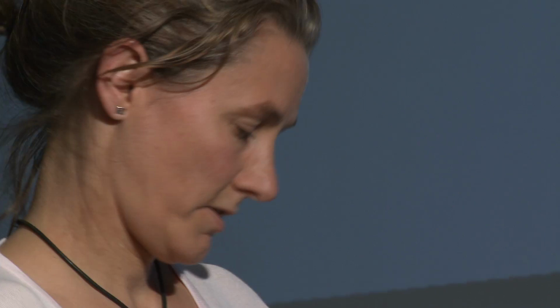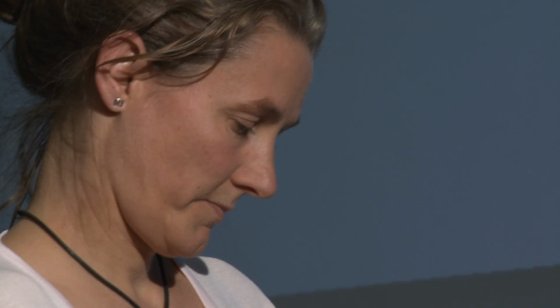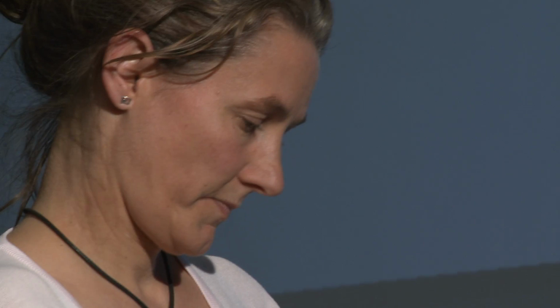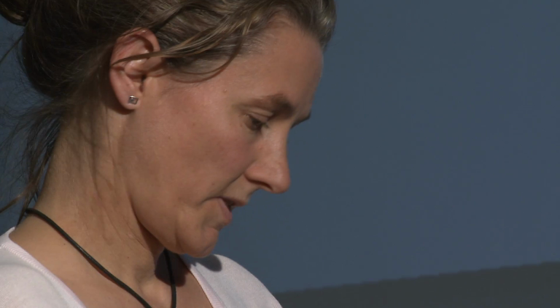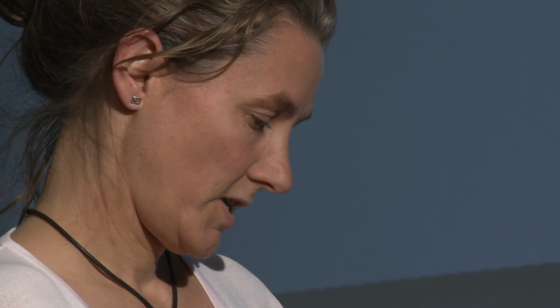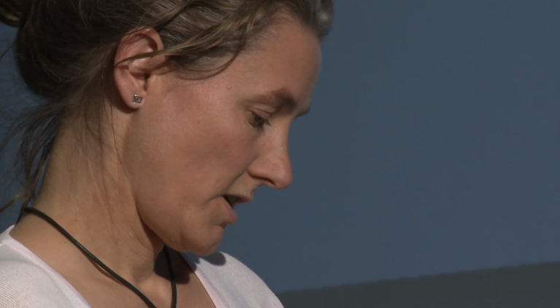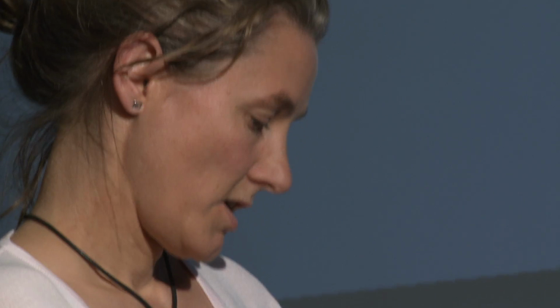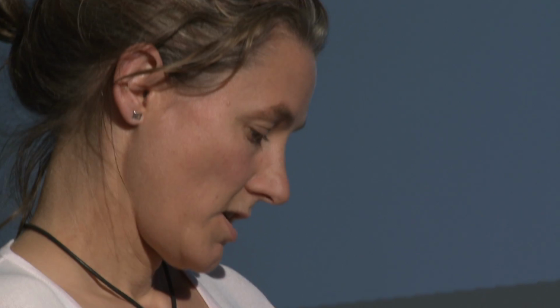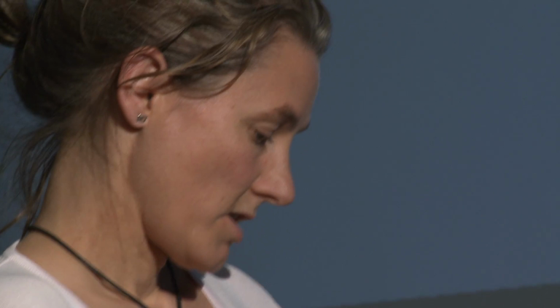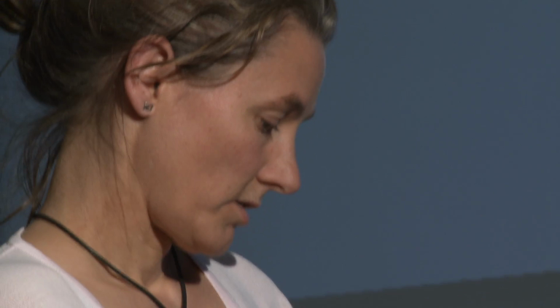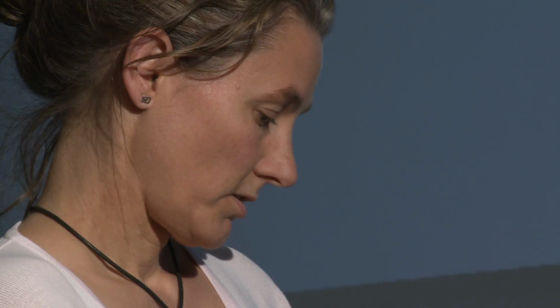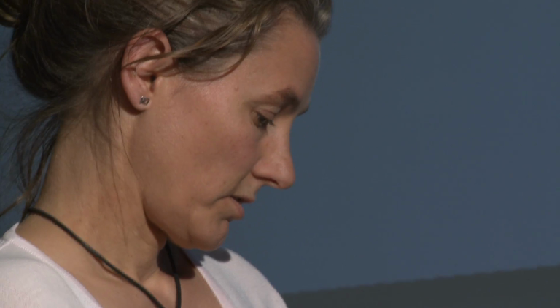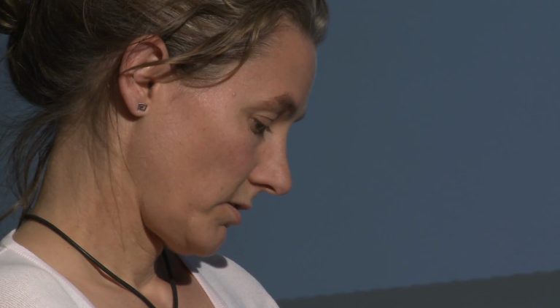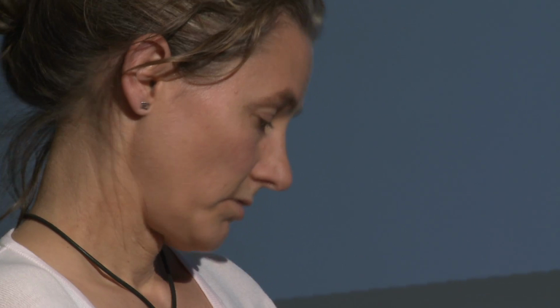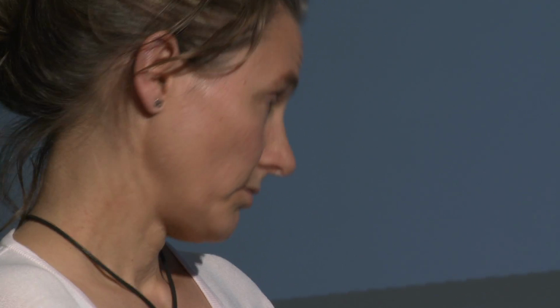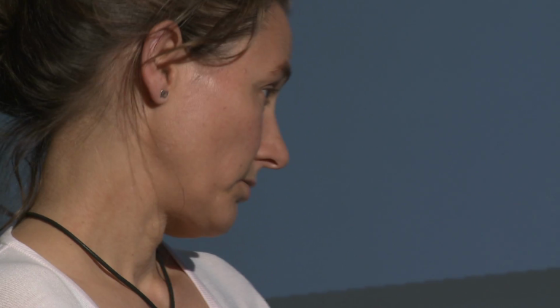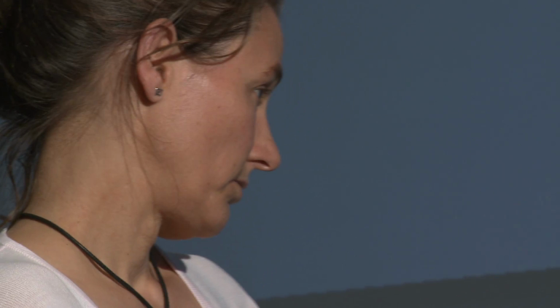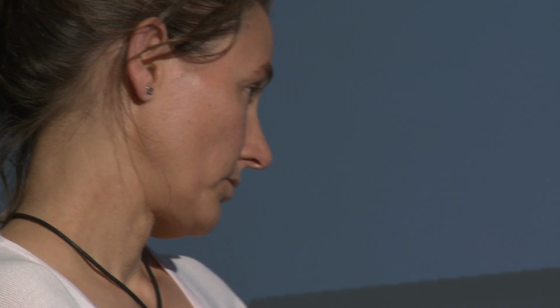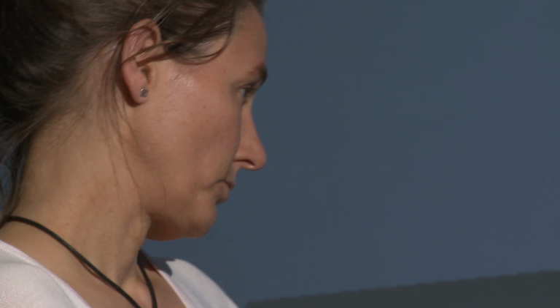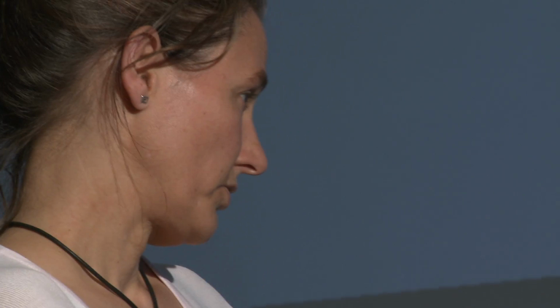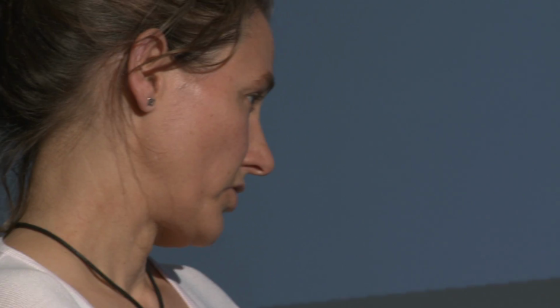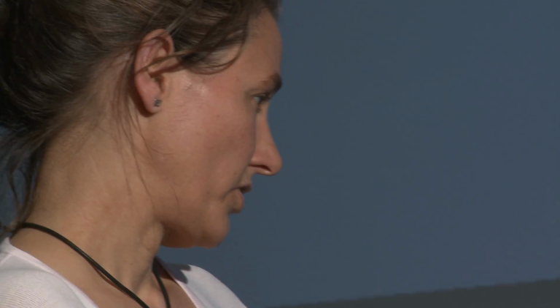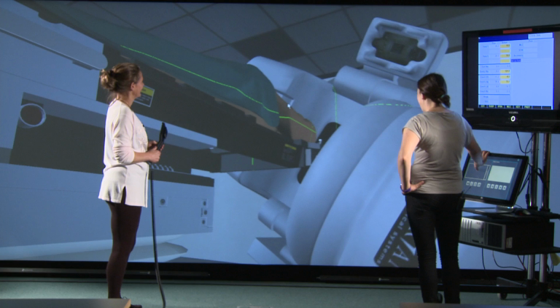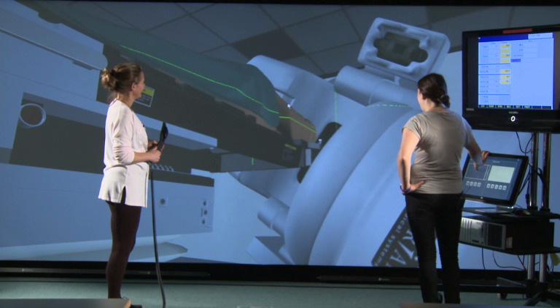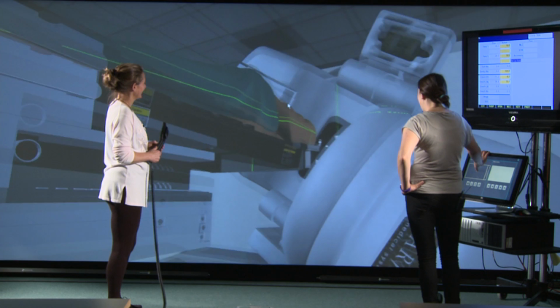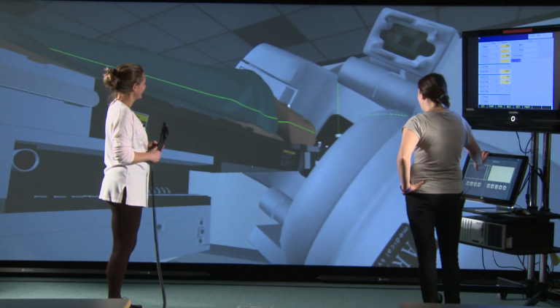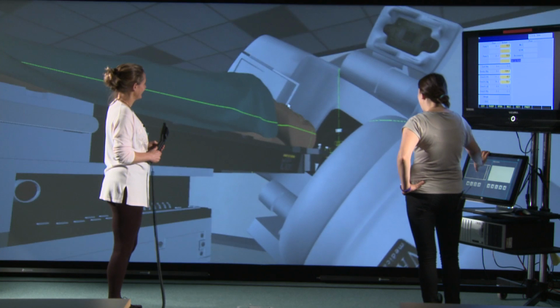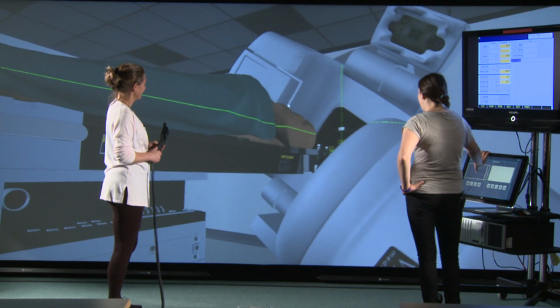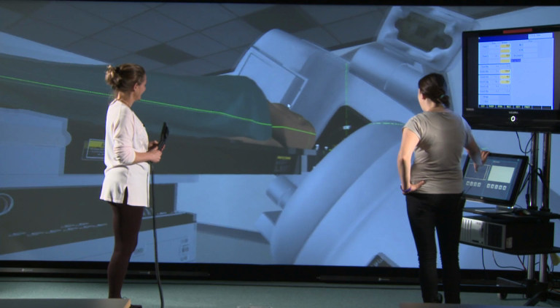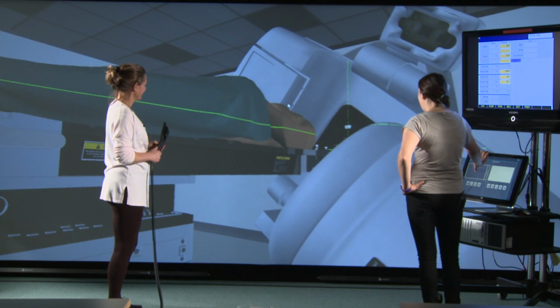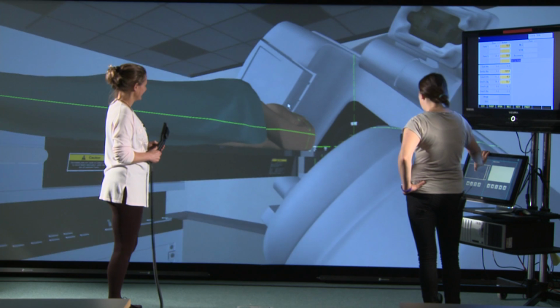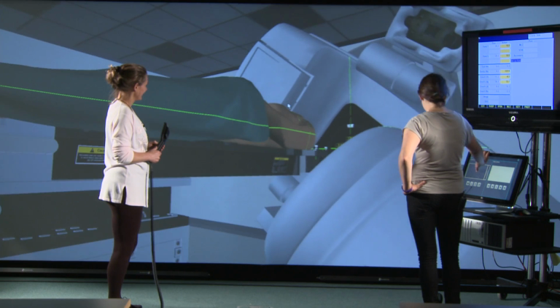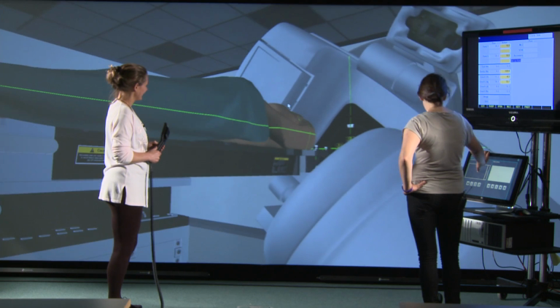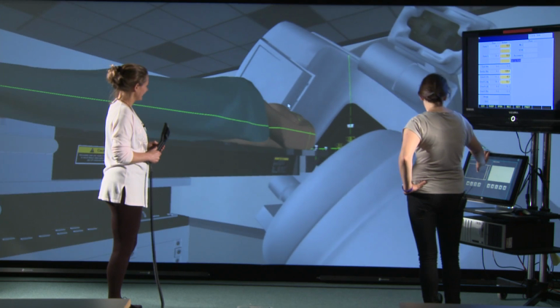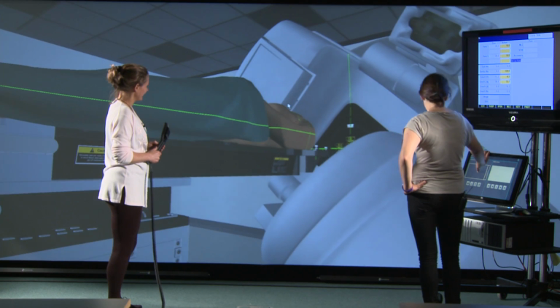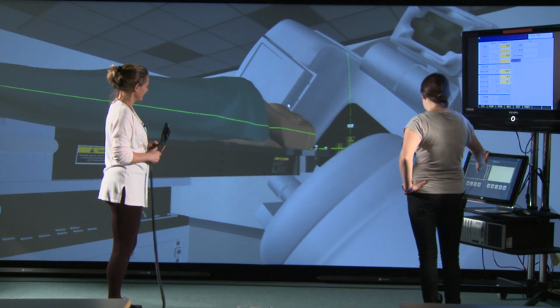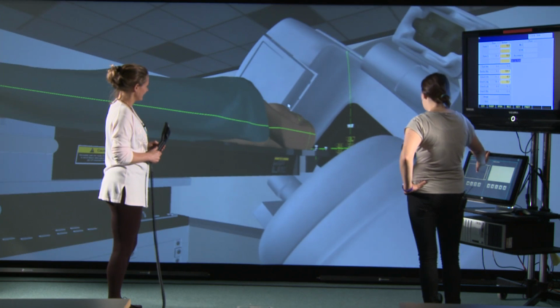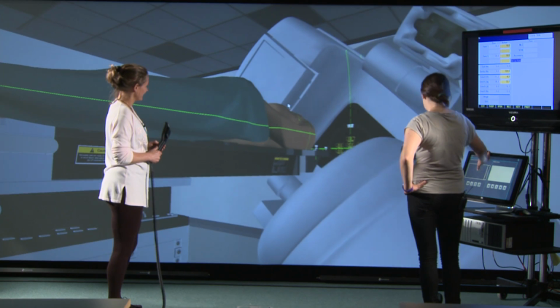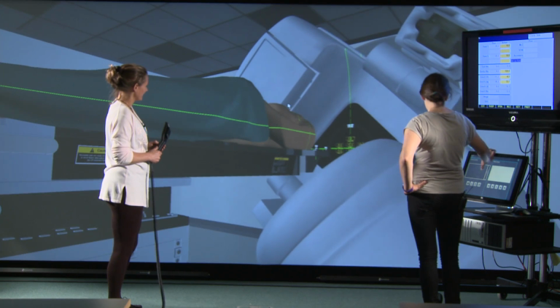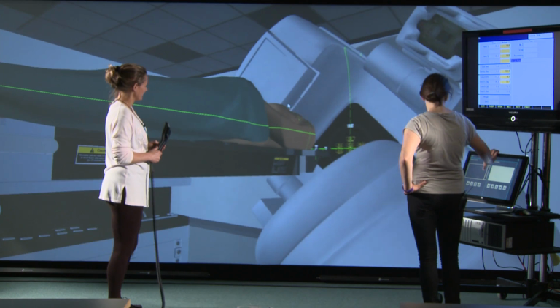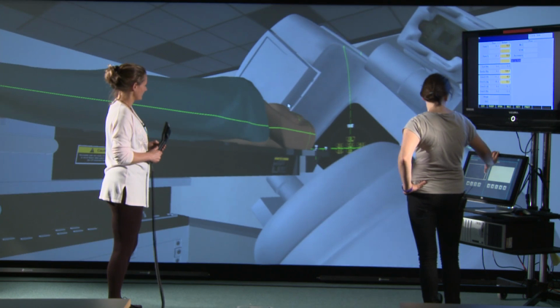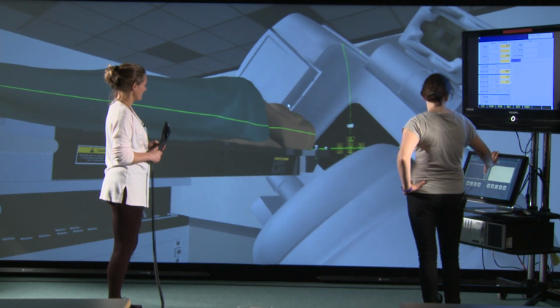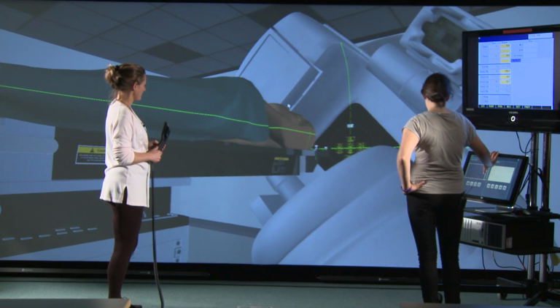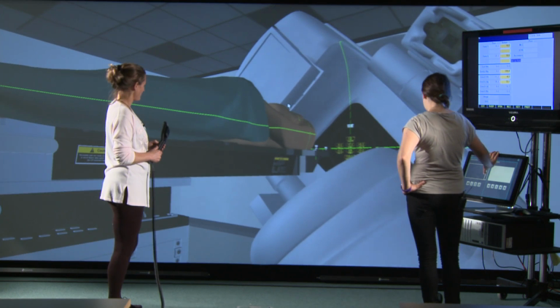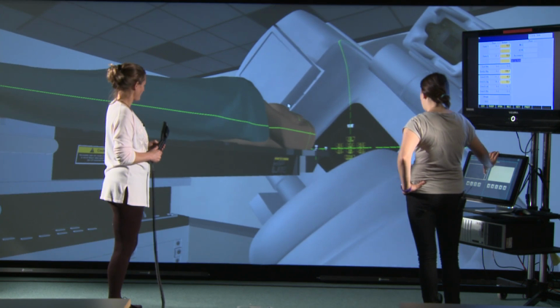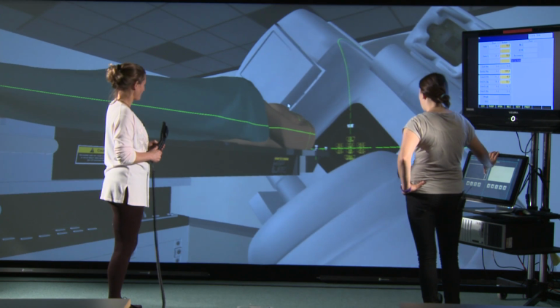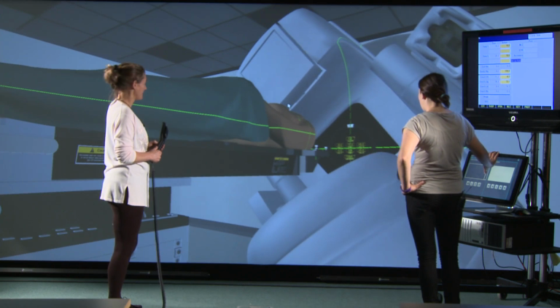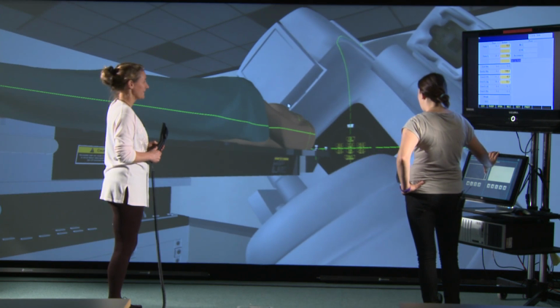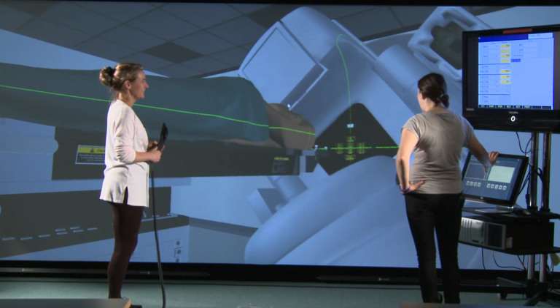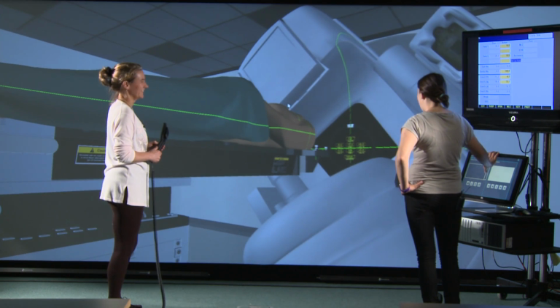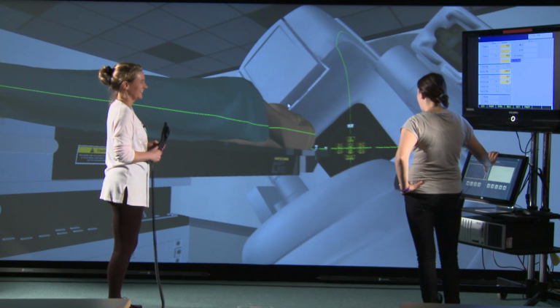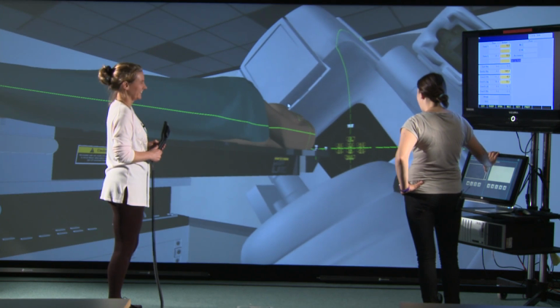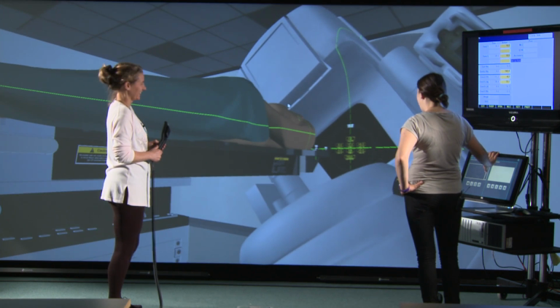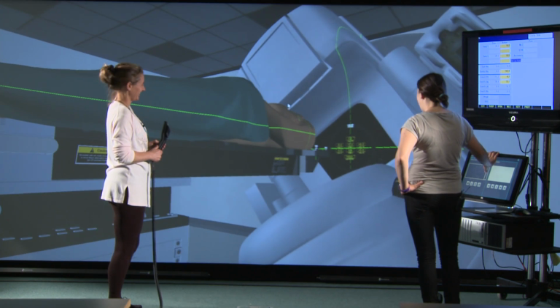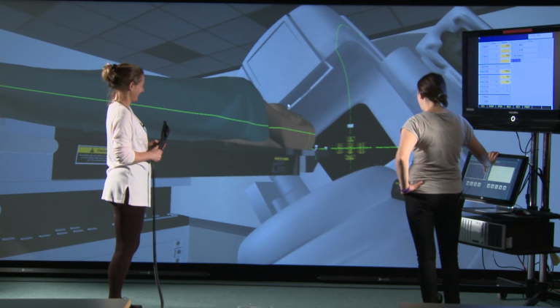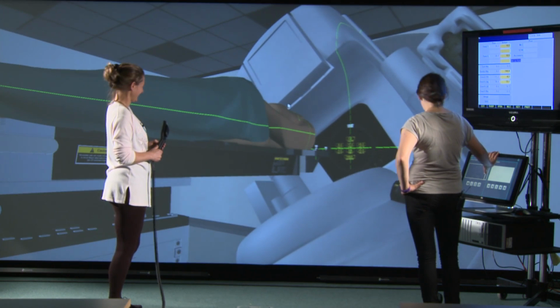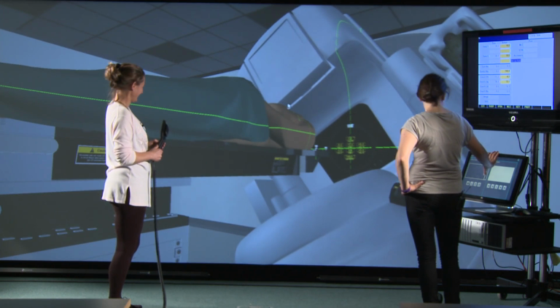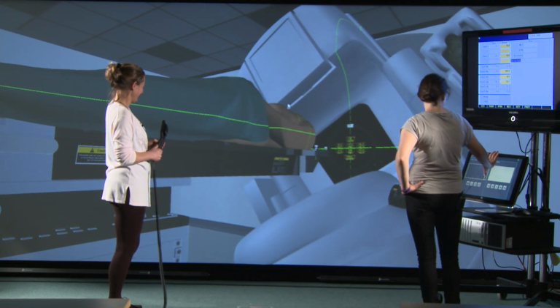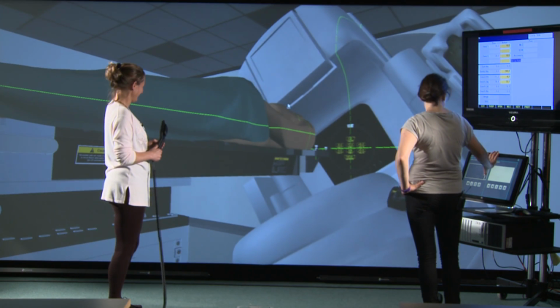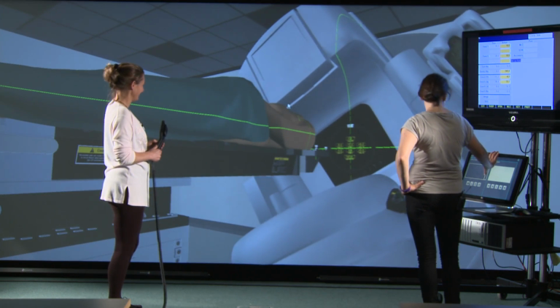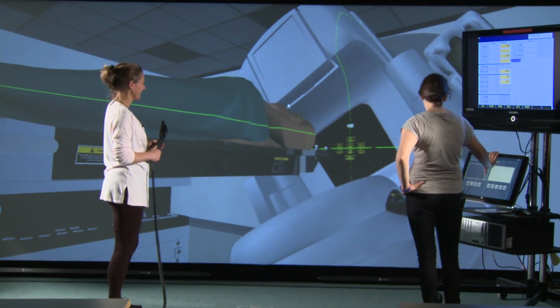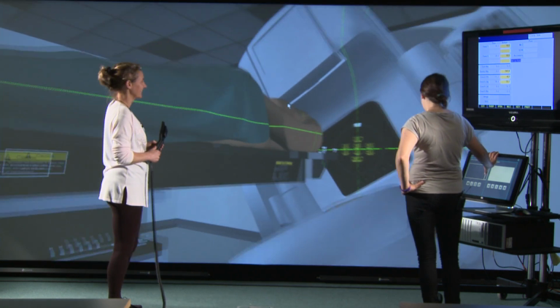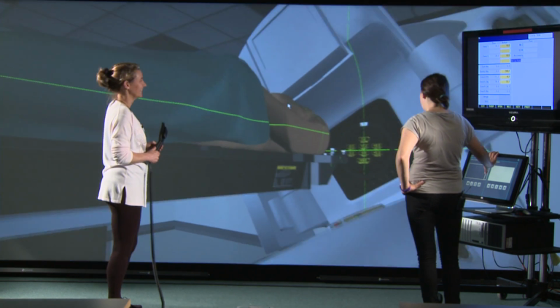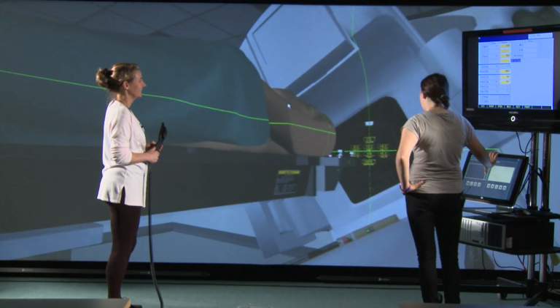The nice thing about the VERT is that that pressure goes away. You can make mistakes, you can crash the machine and it doesn't cost the trust anything.